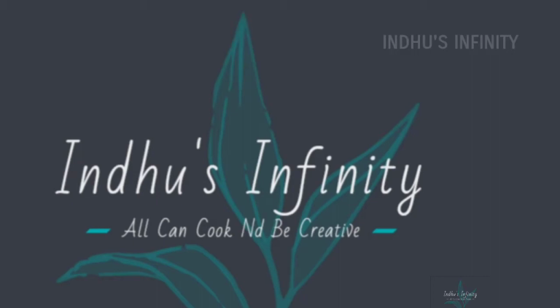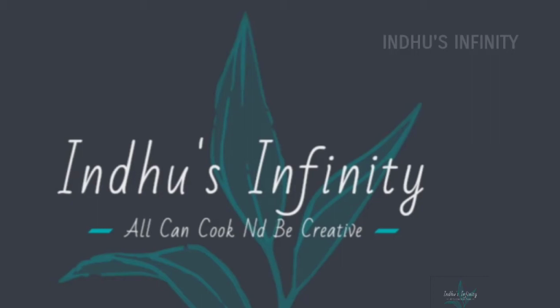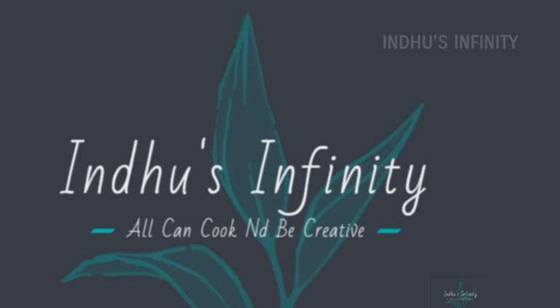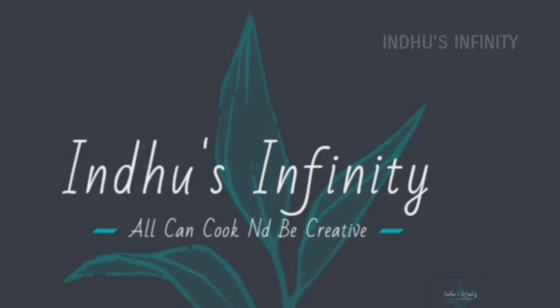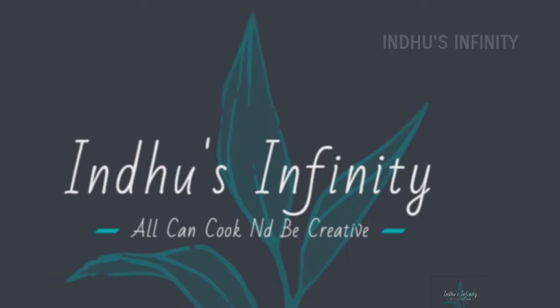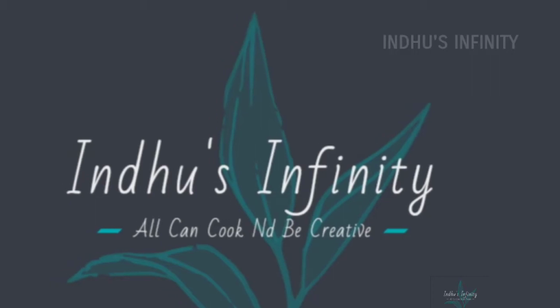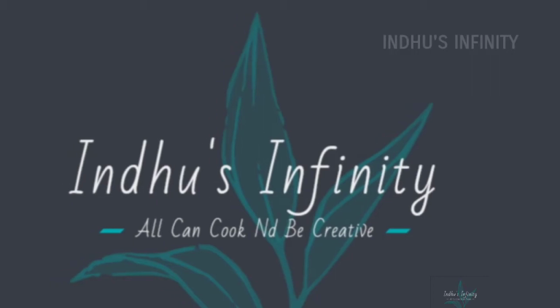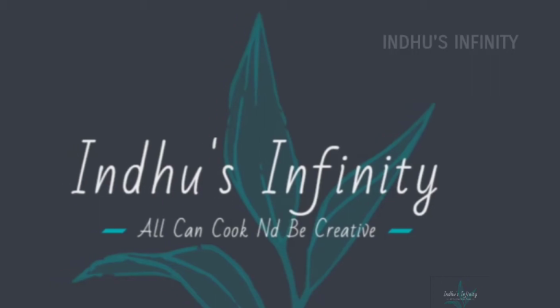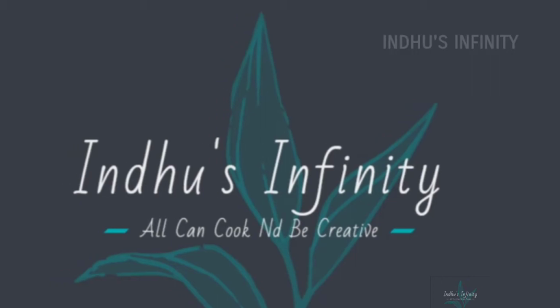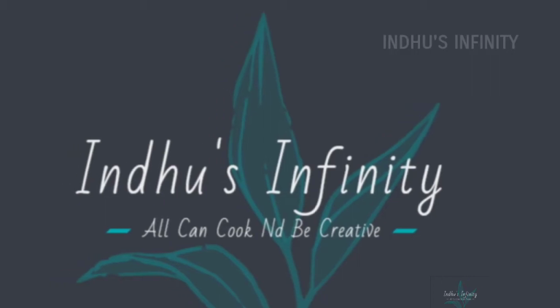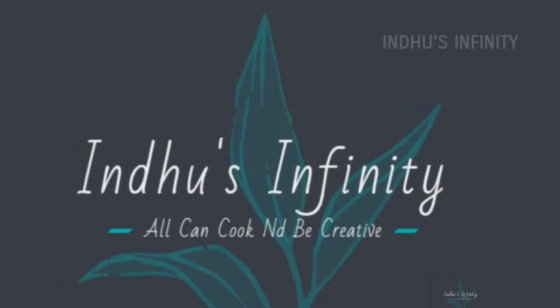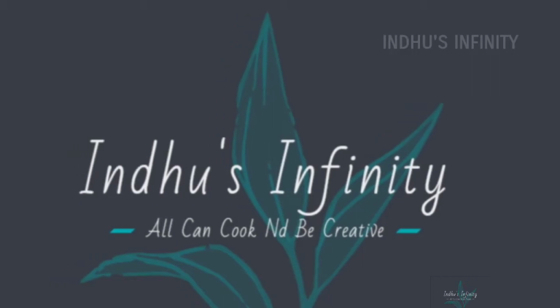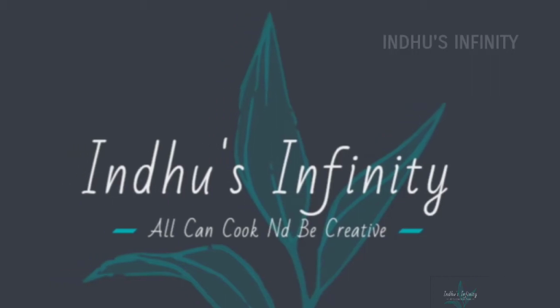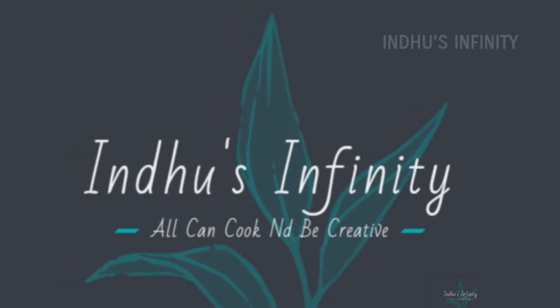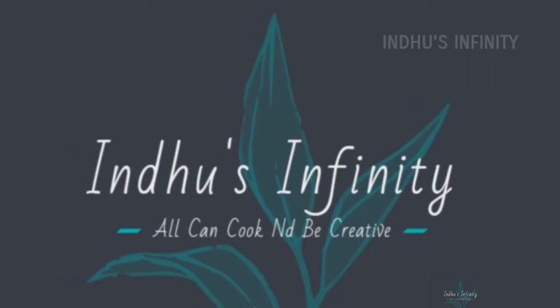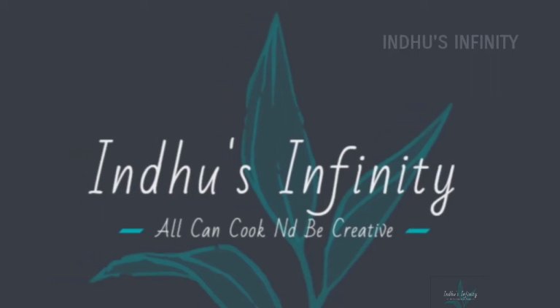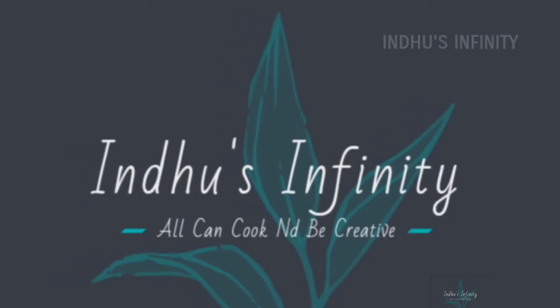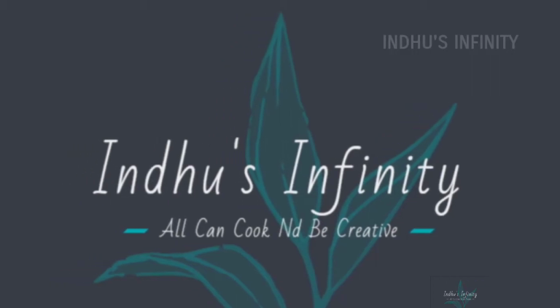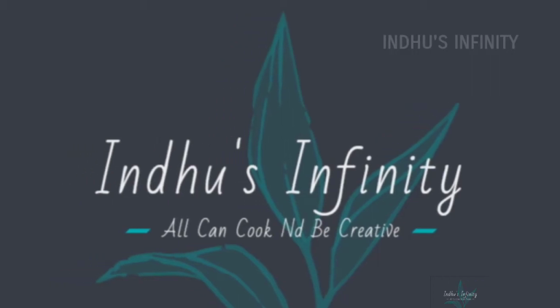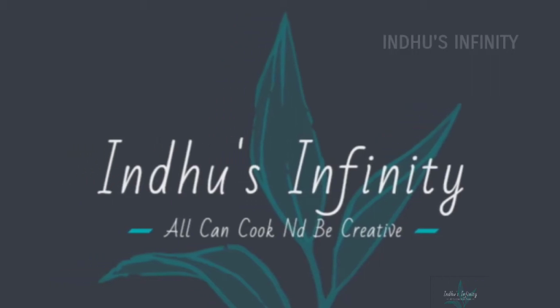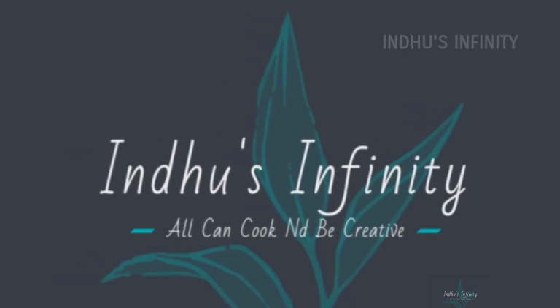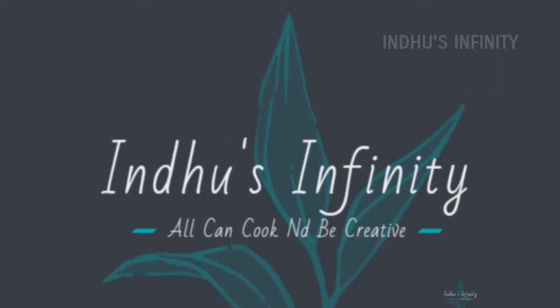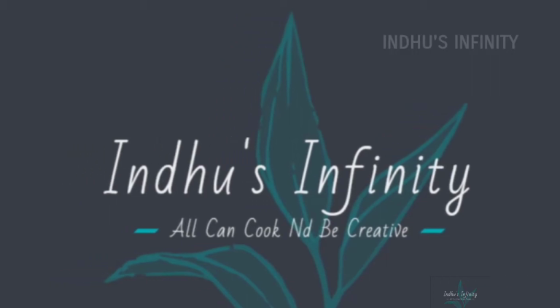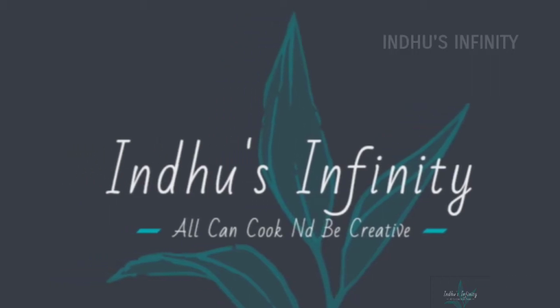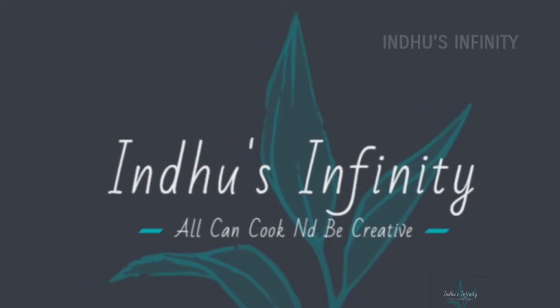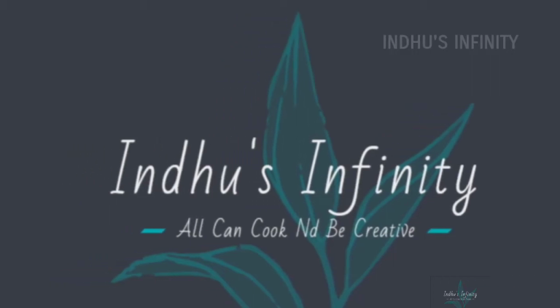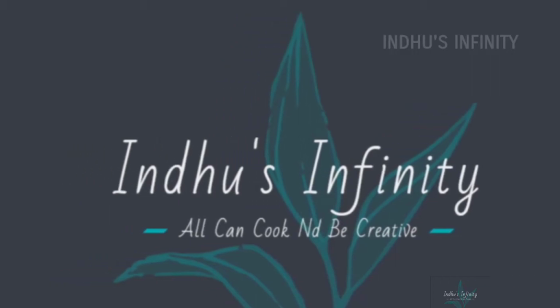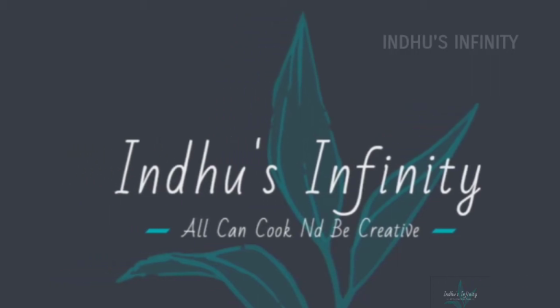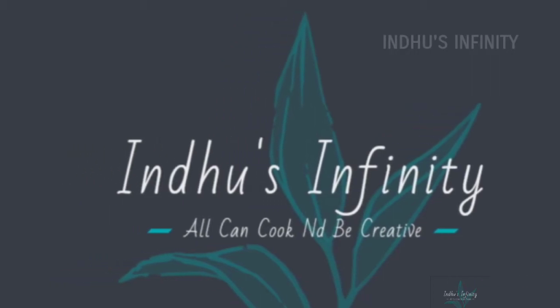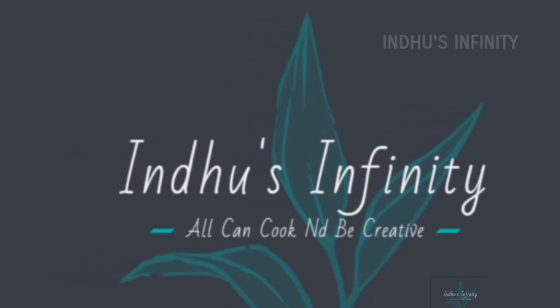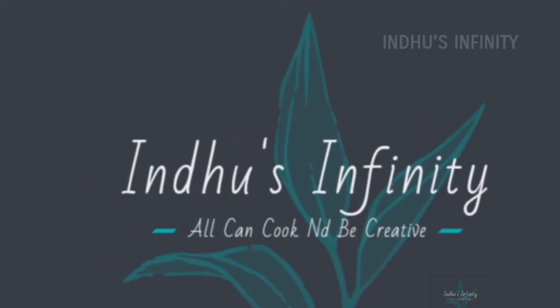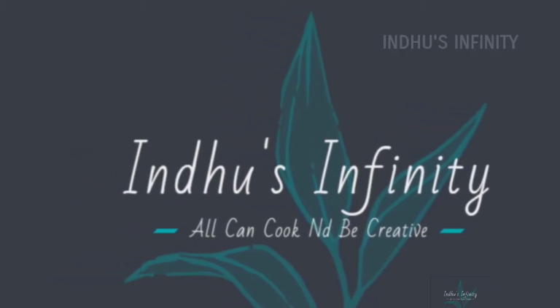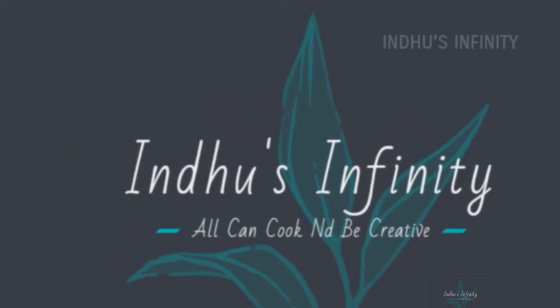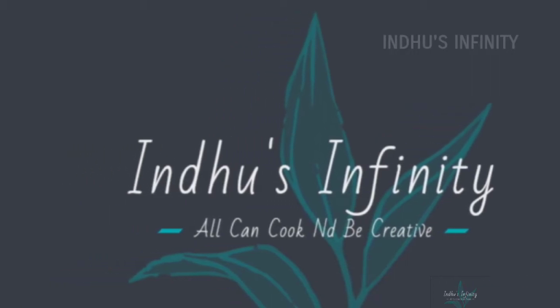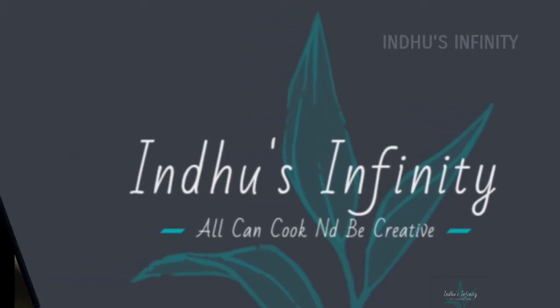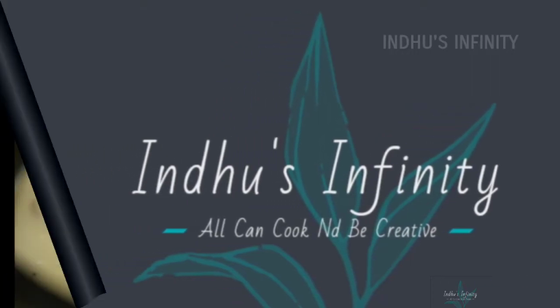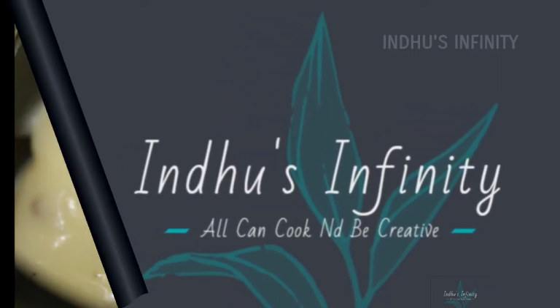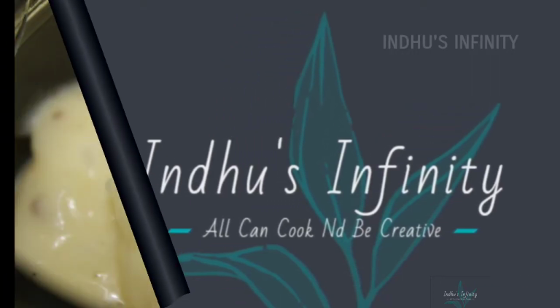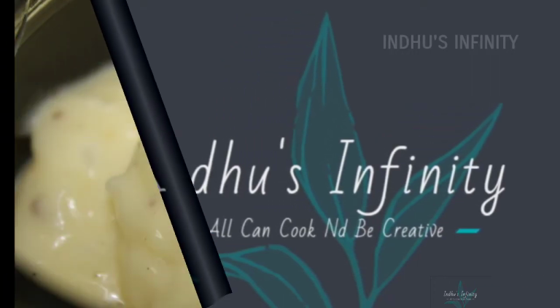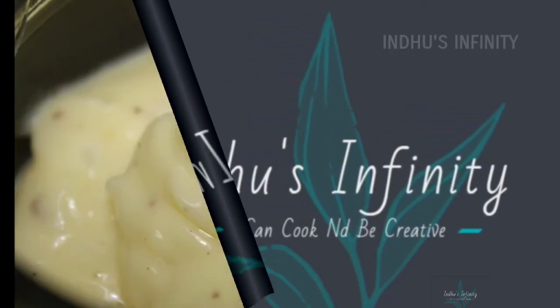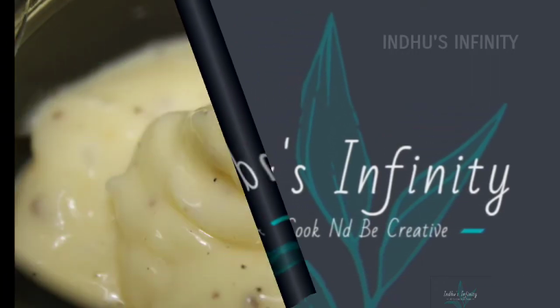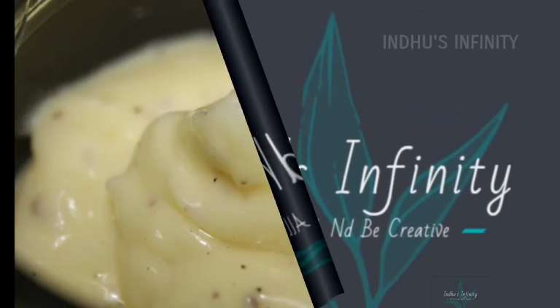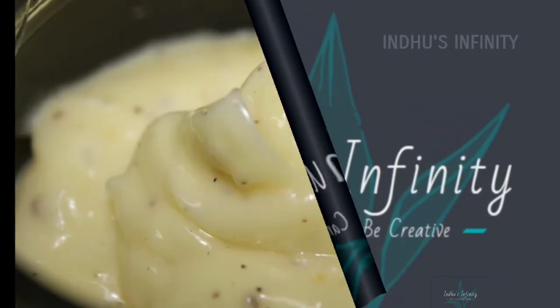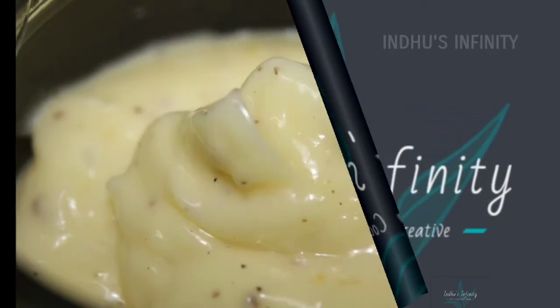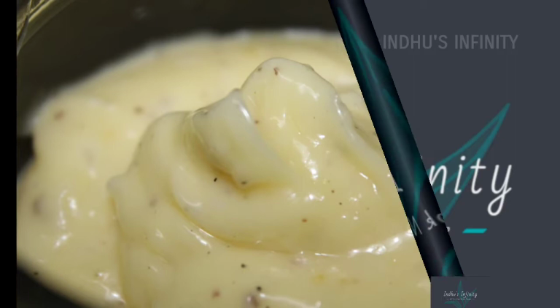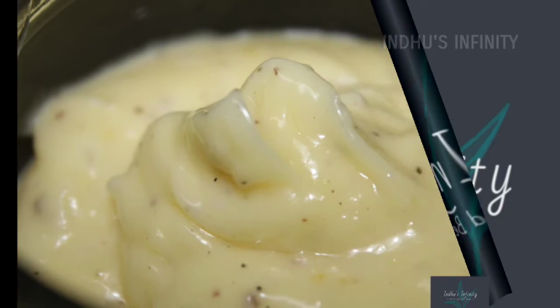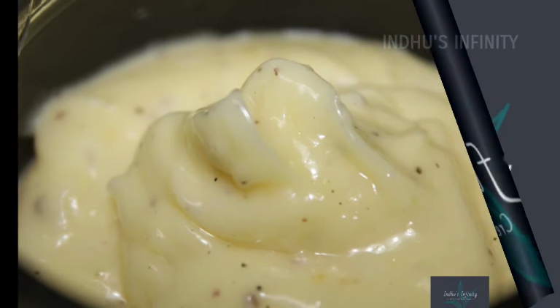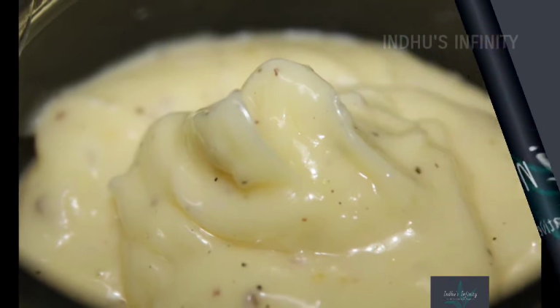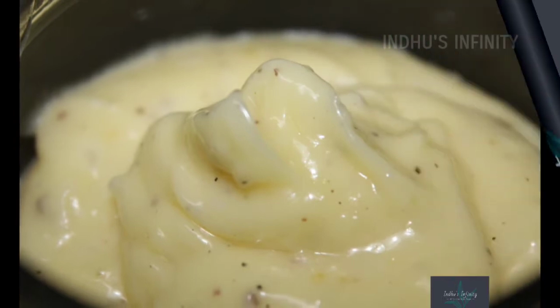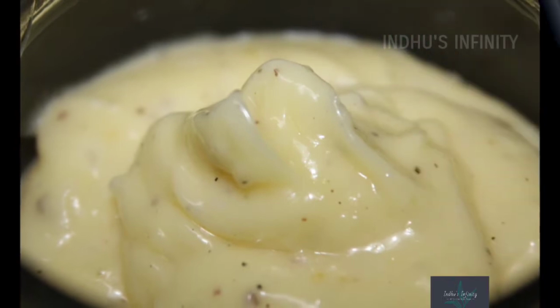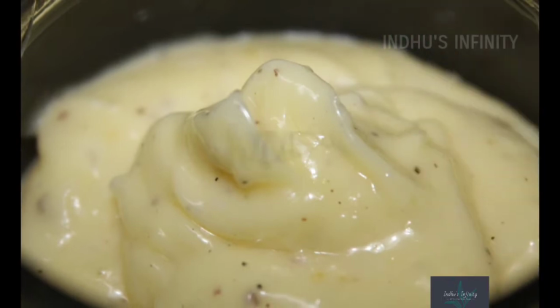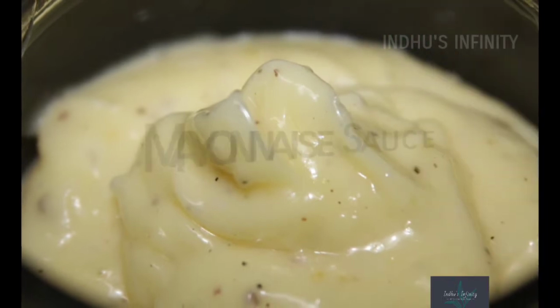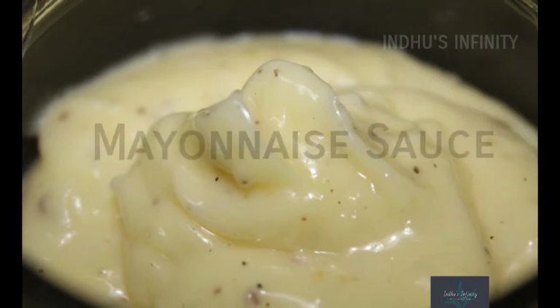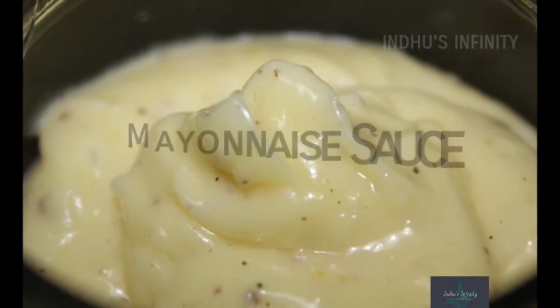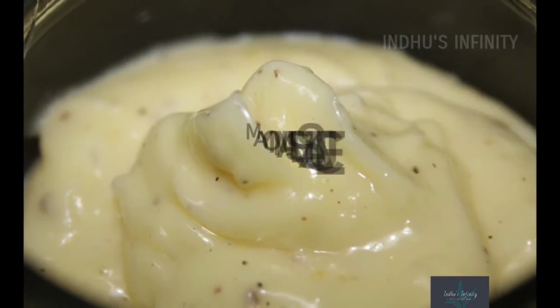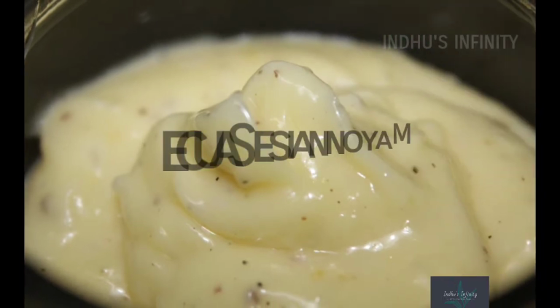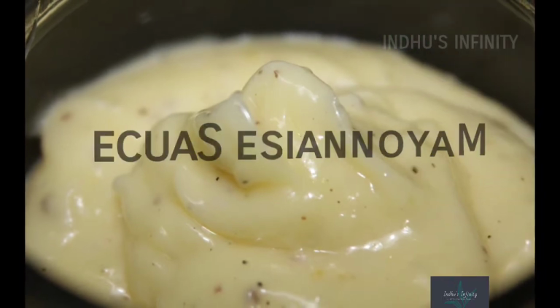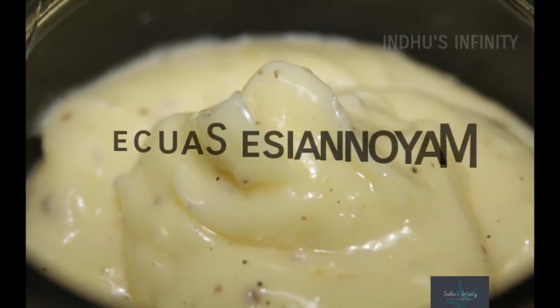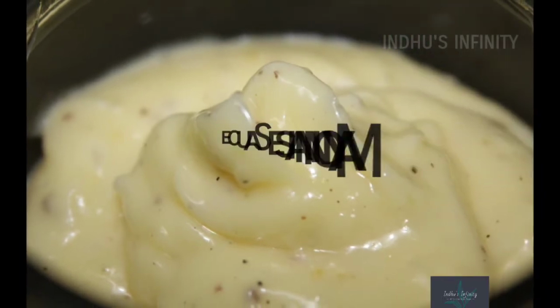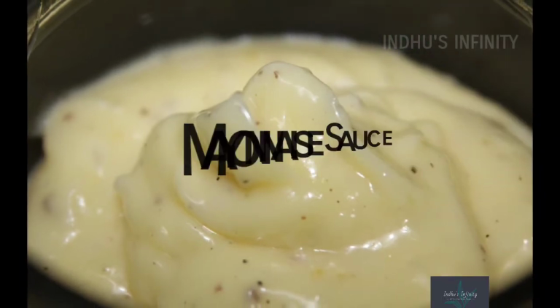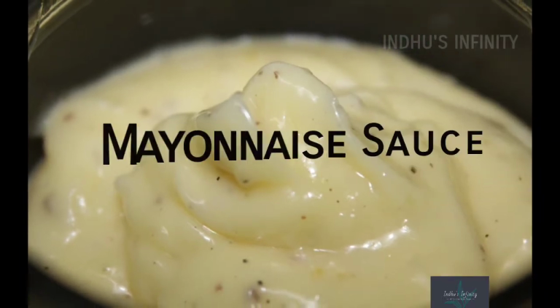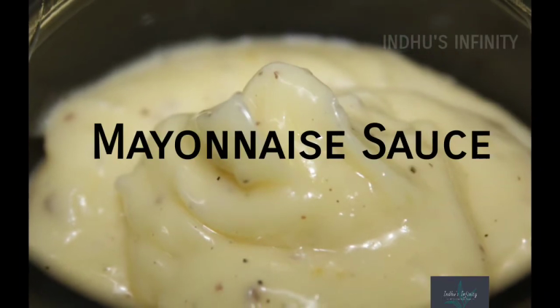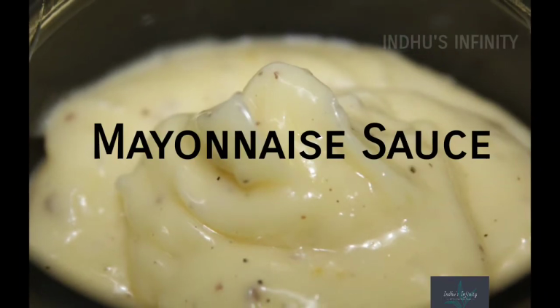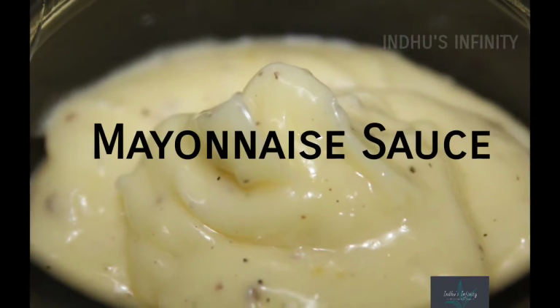Hi friends! Welcome to Indus Infinity! Now we are going to make mayonnaise sauce in a very simple way.